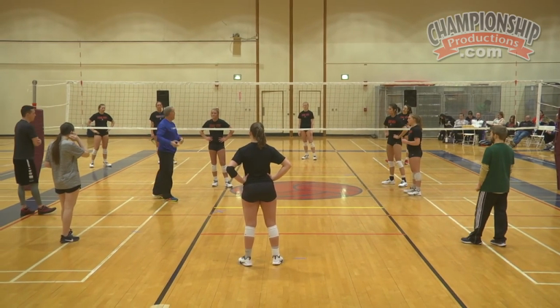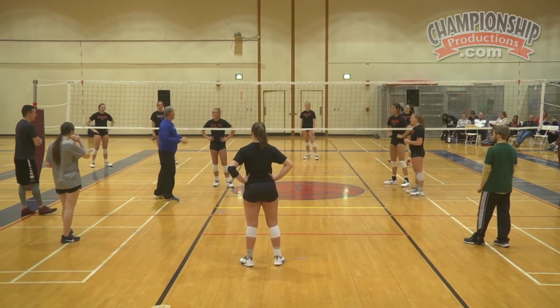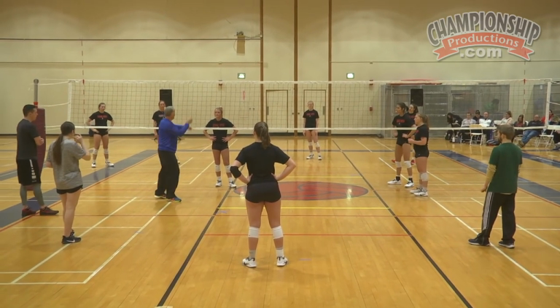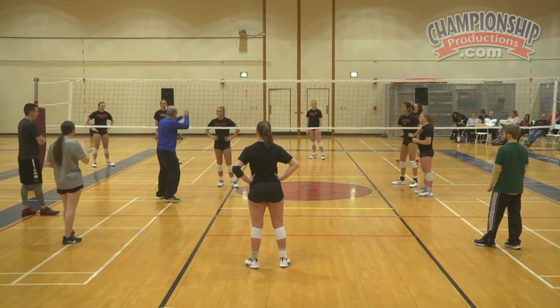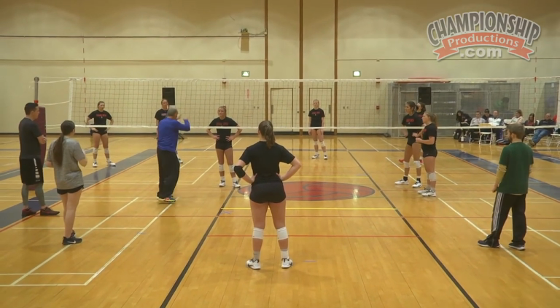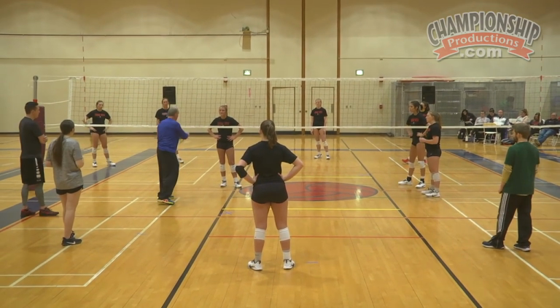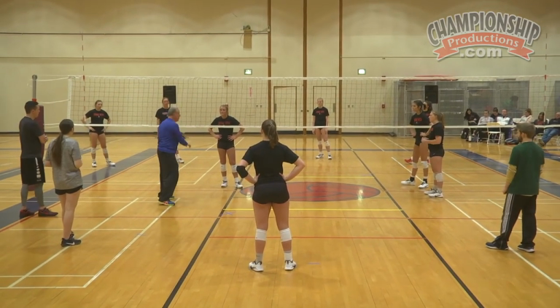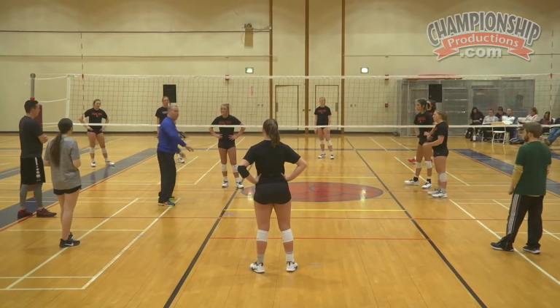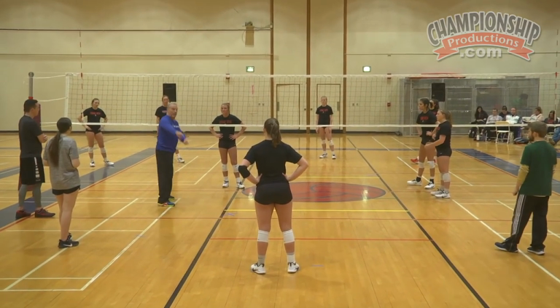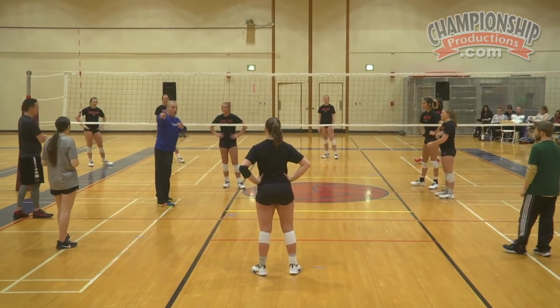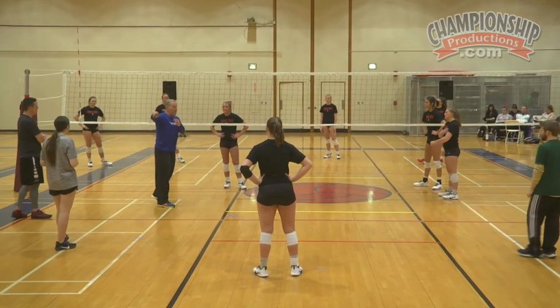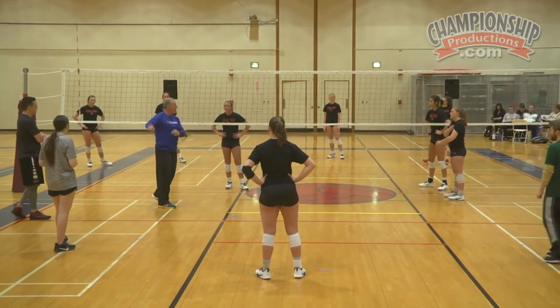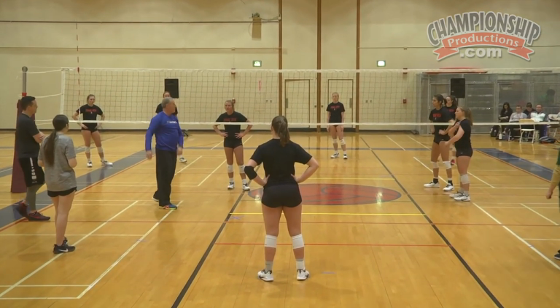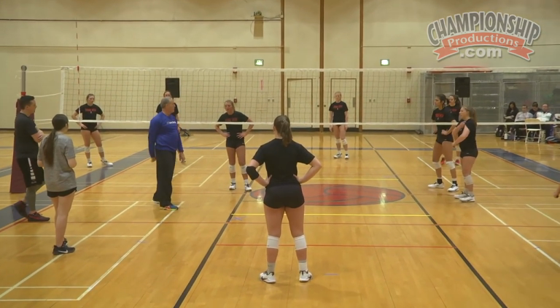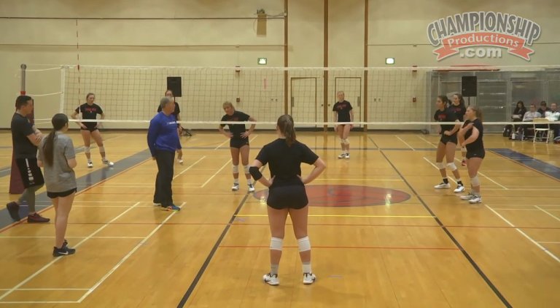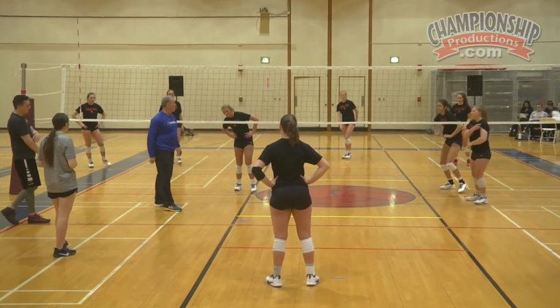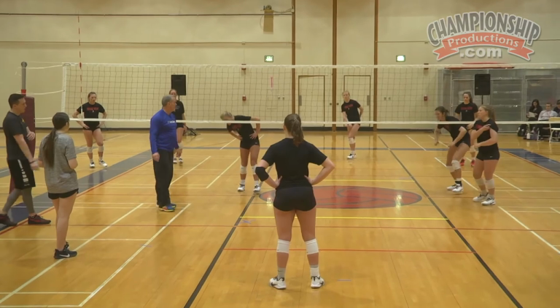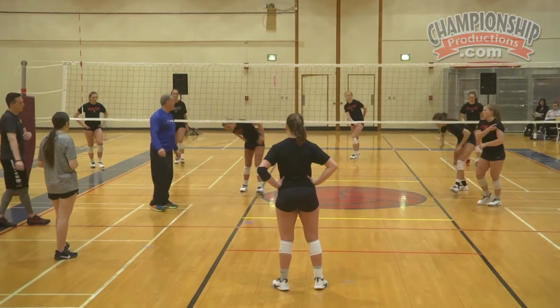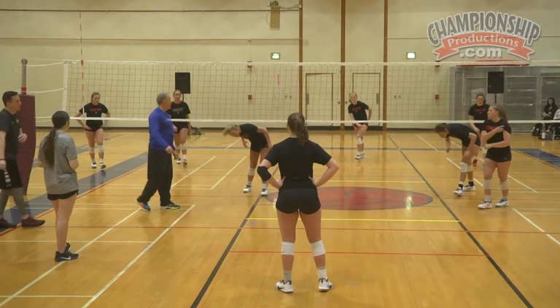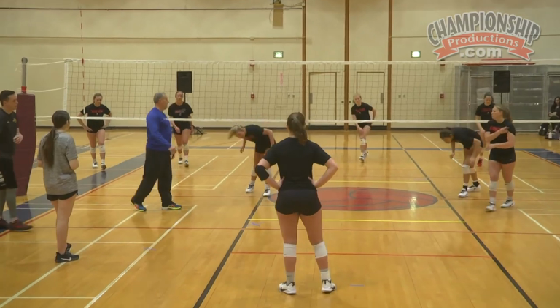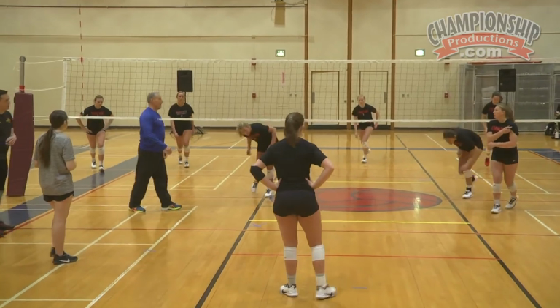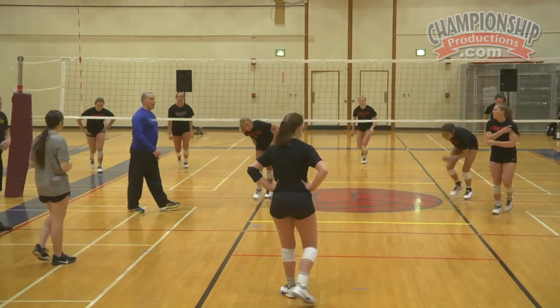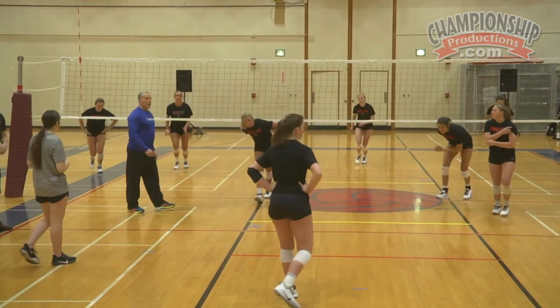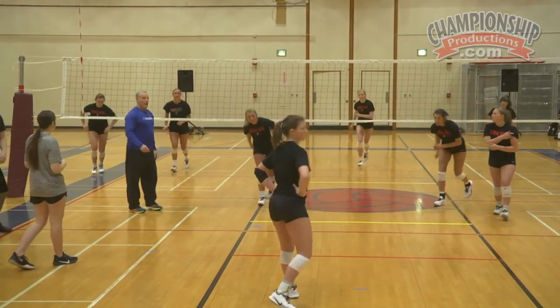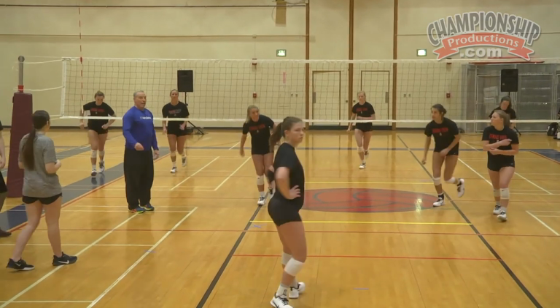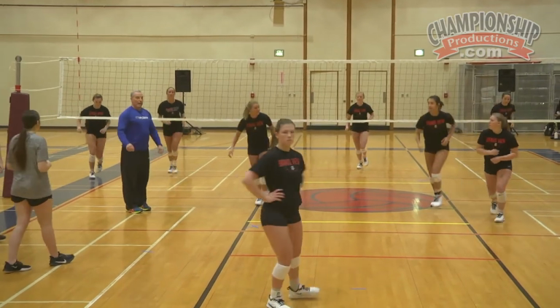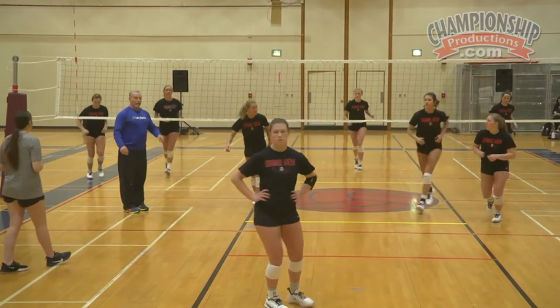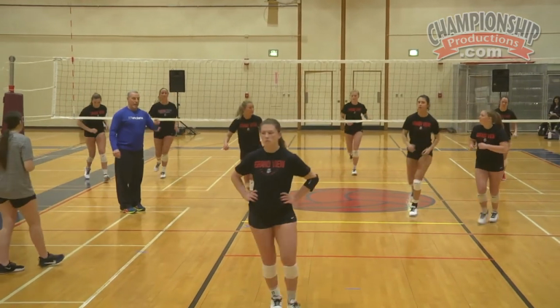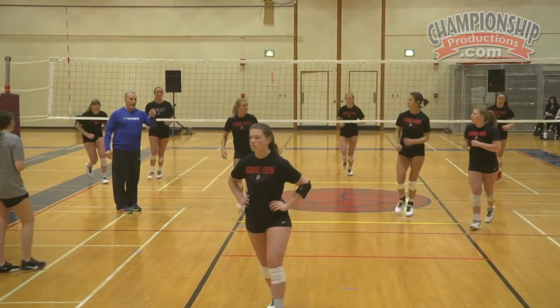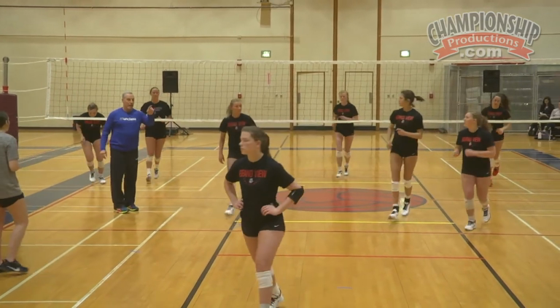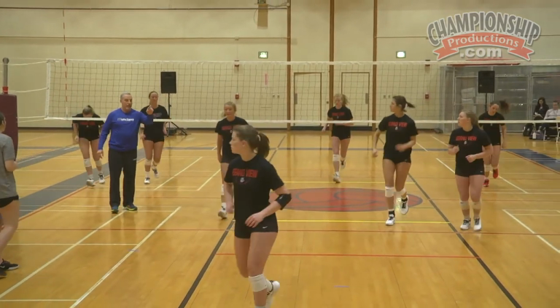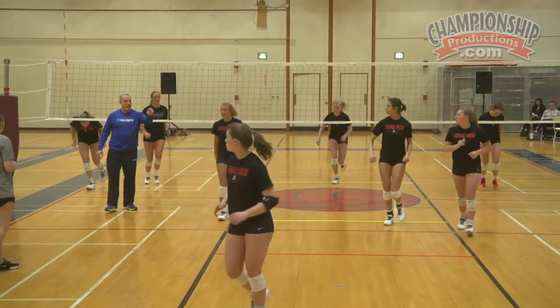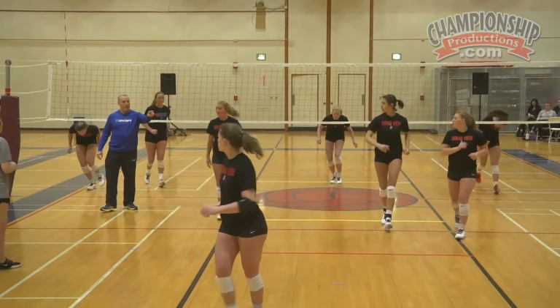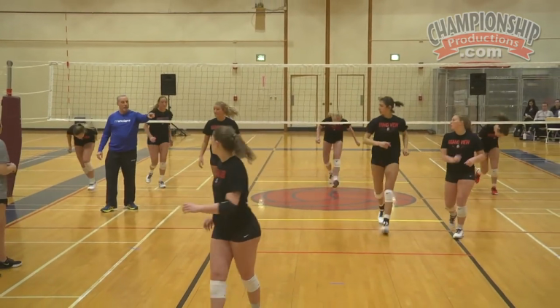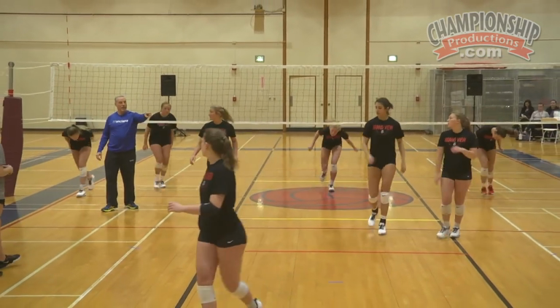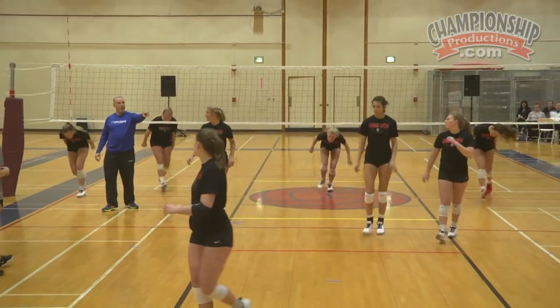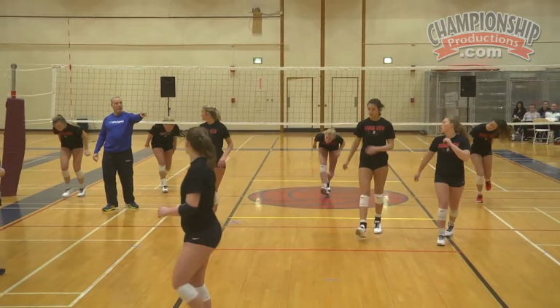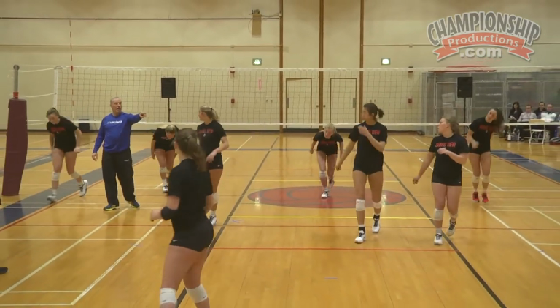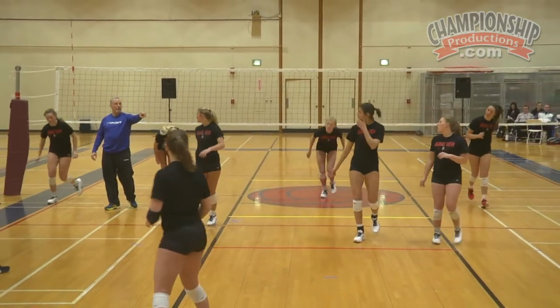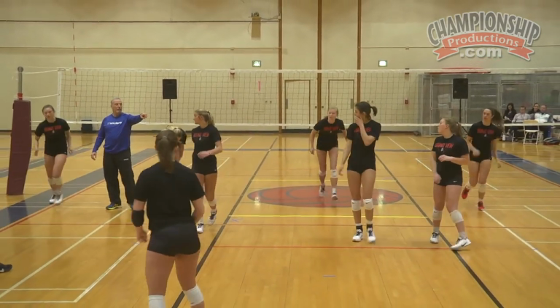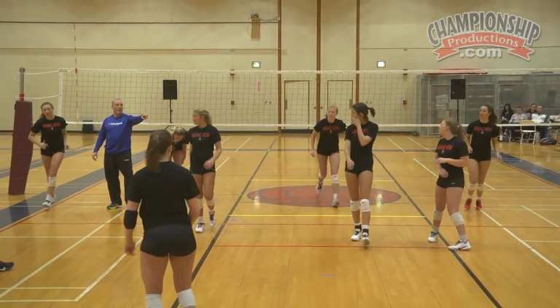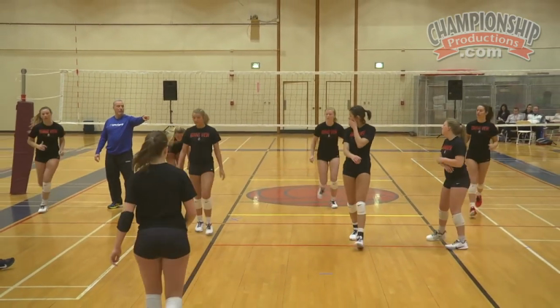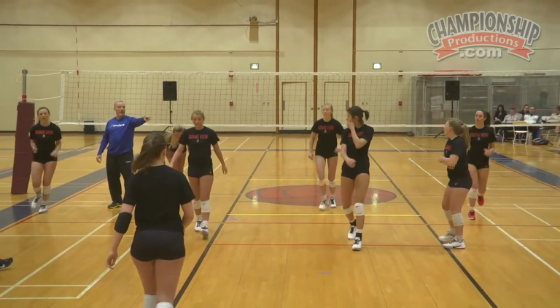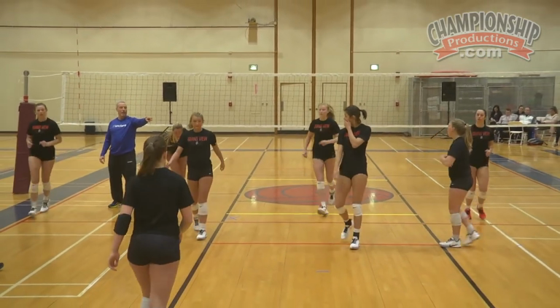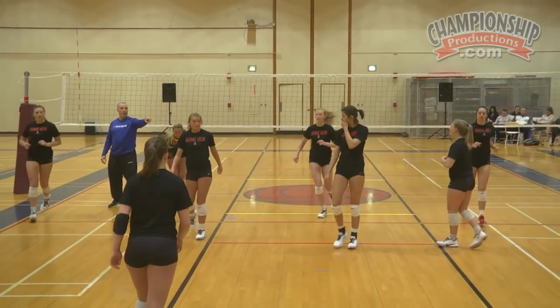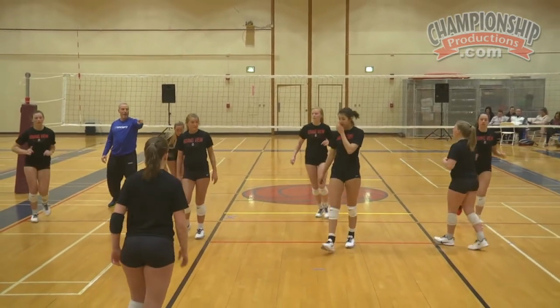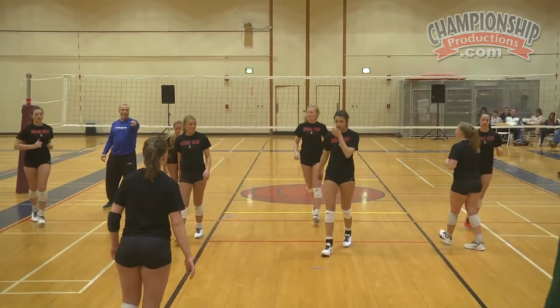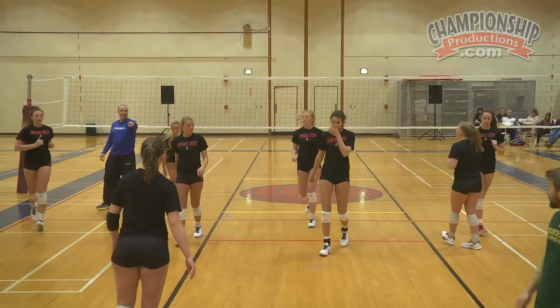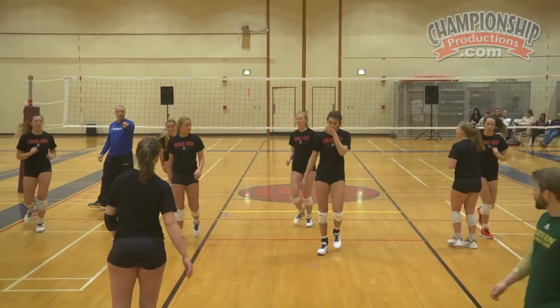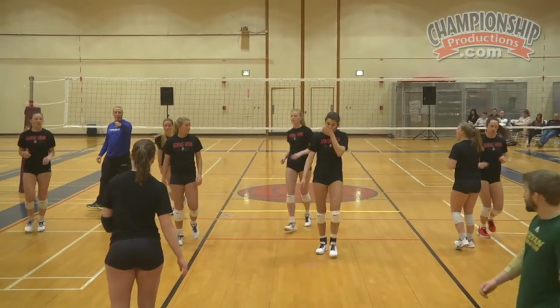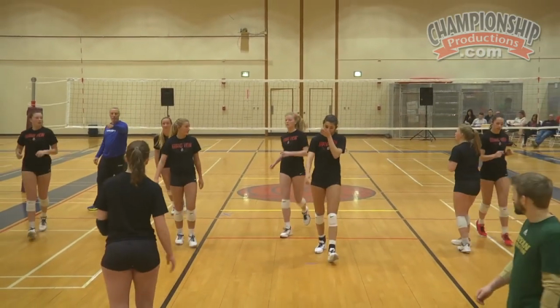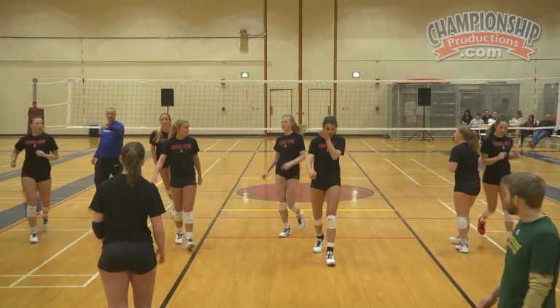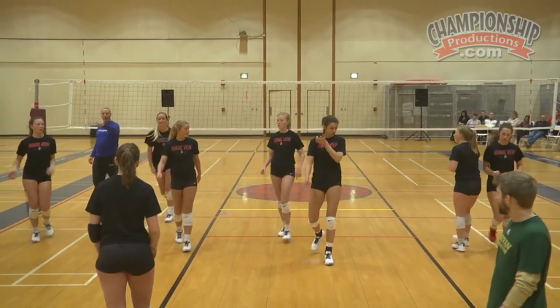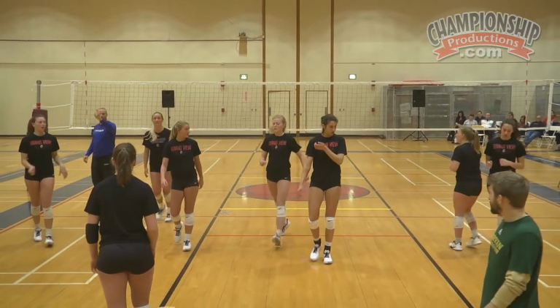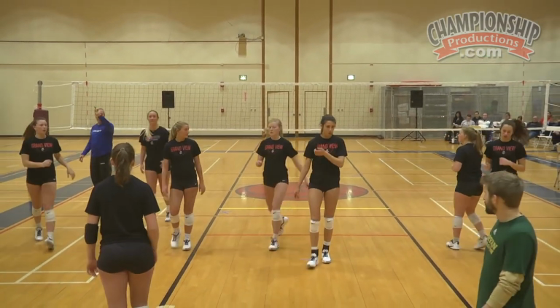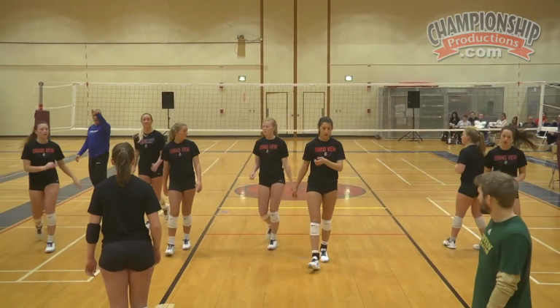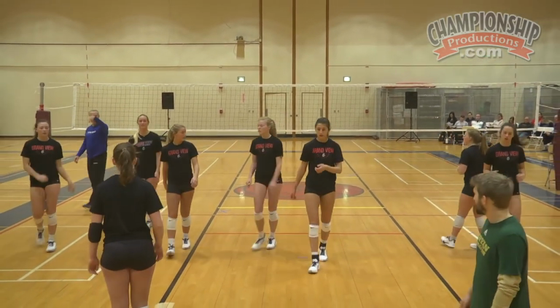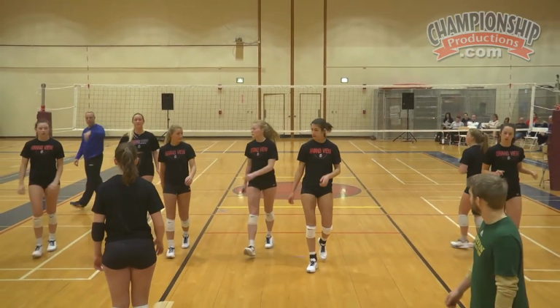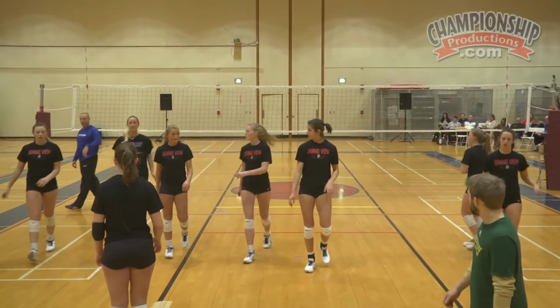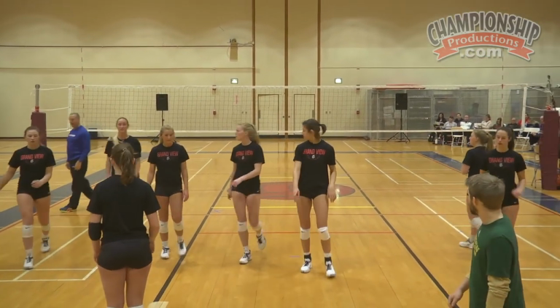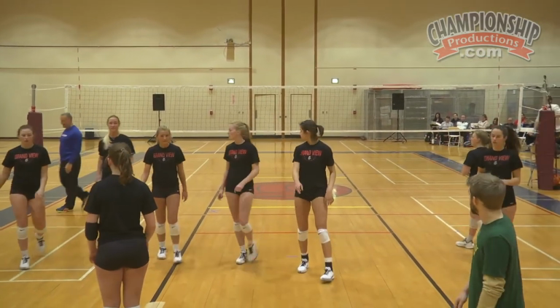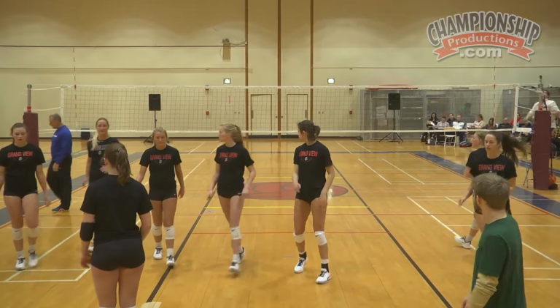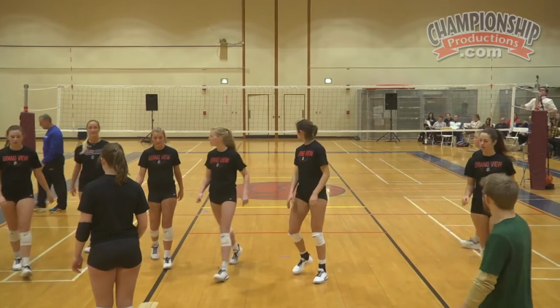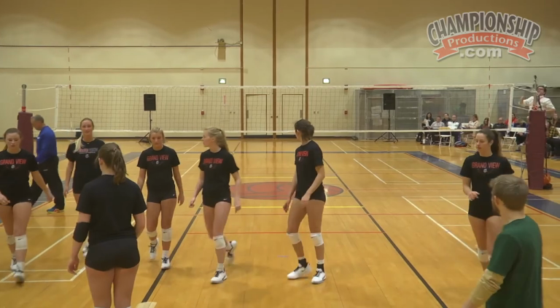Give me everybody over here. Give me somebody coming out of the right, the middle, and the left lines behind each of them.